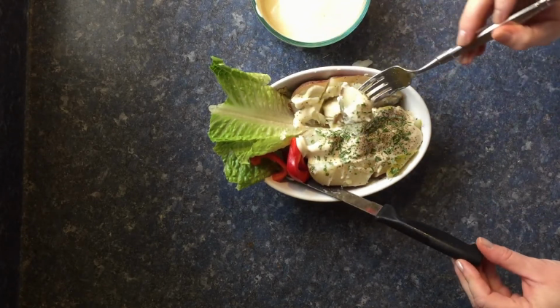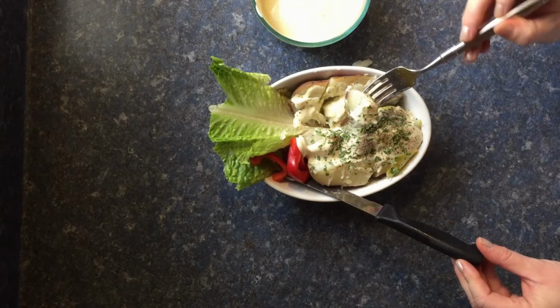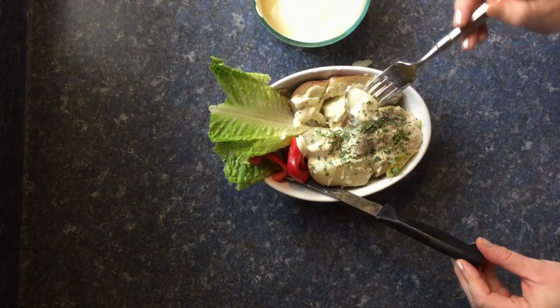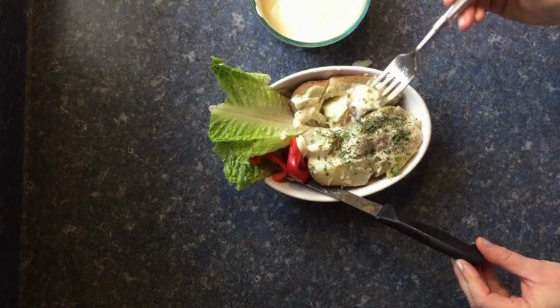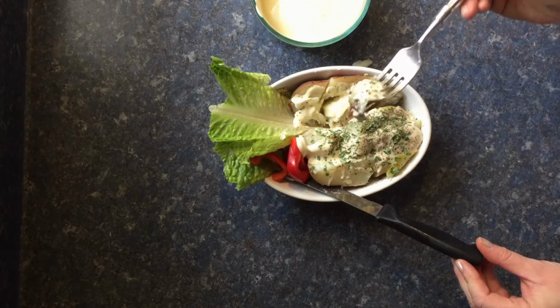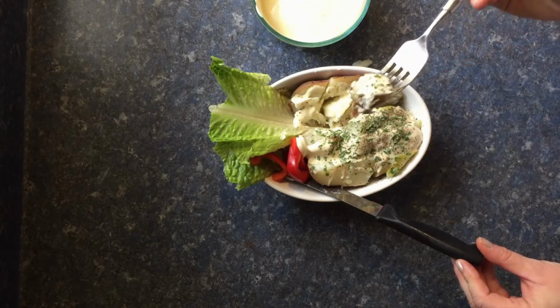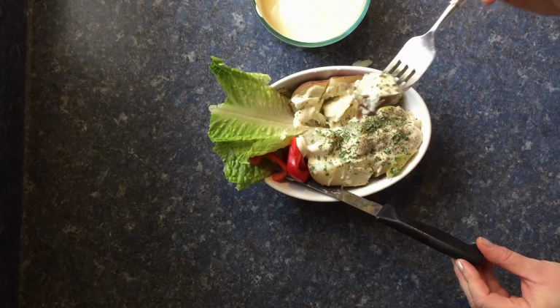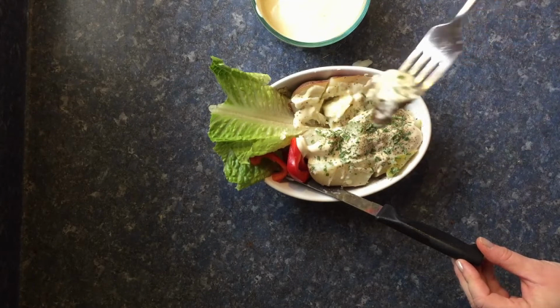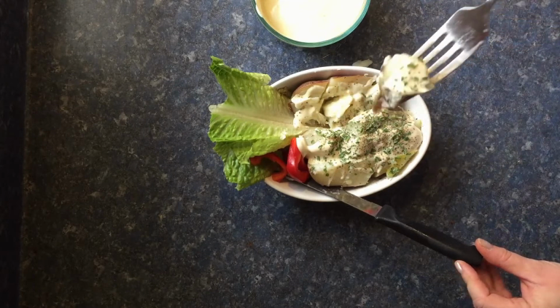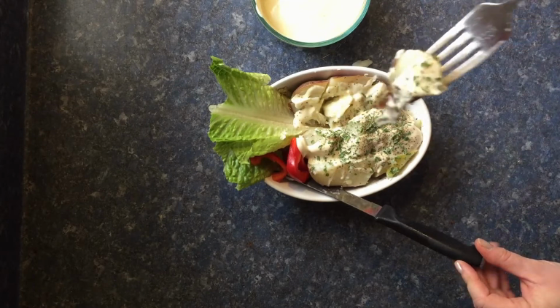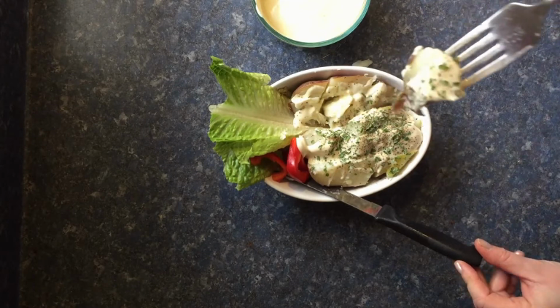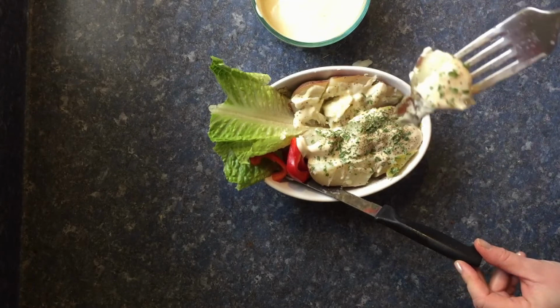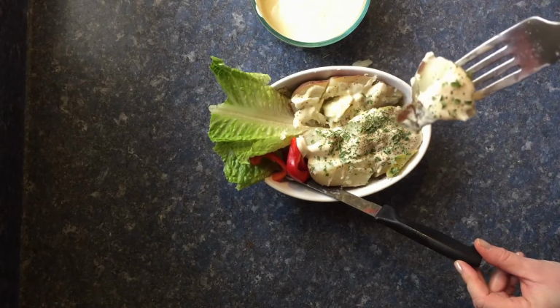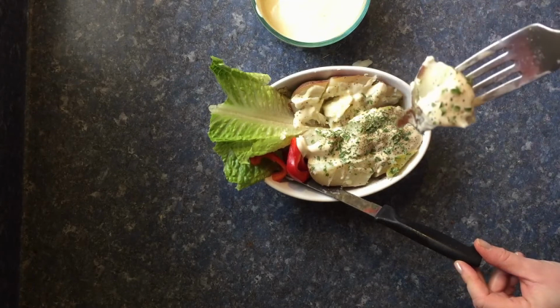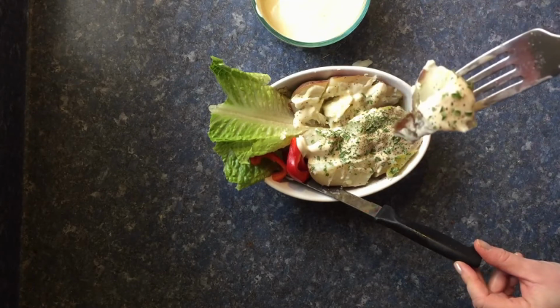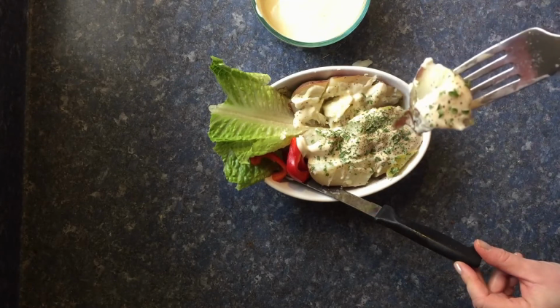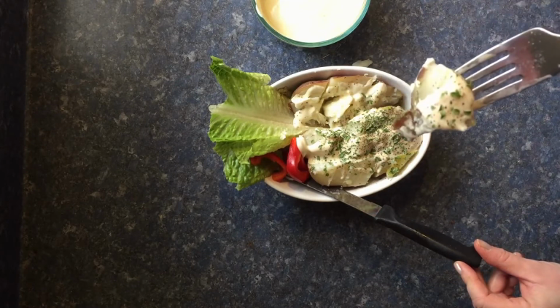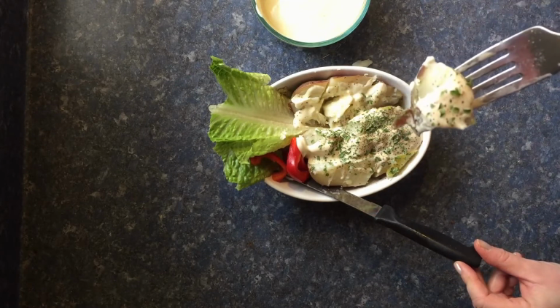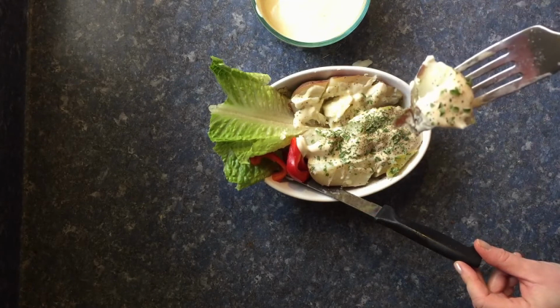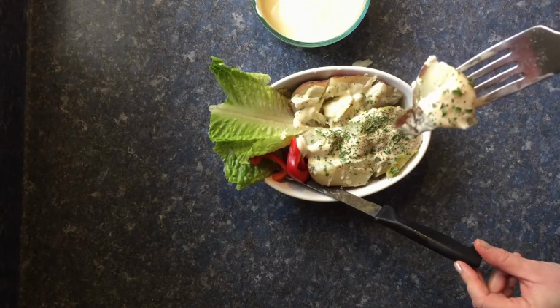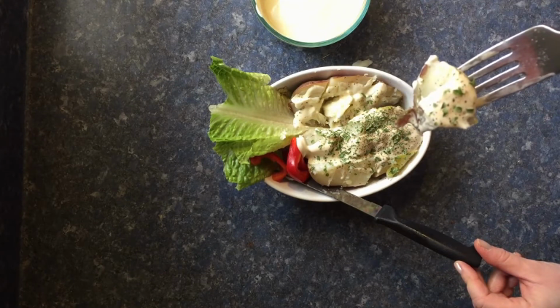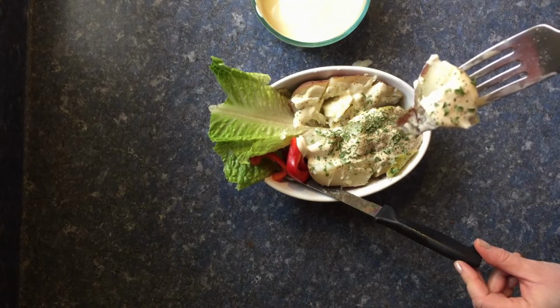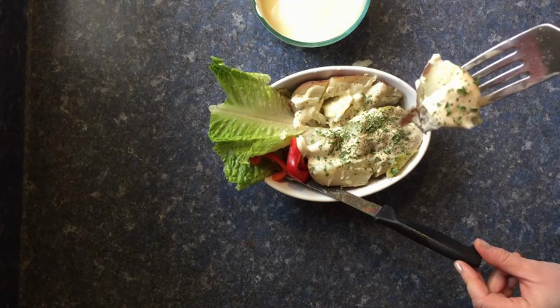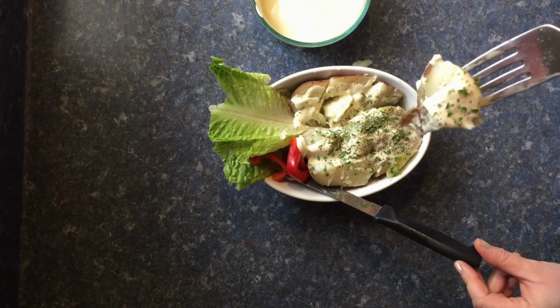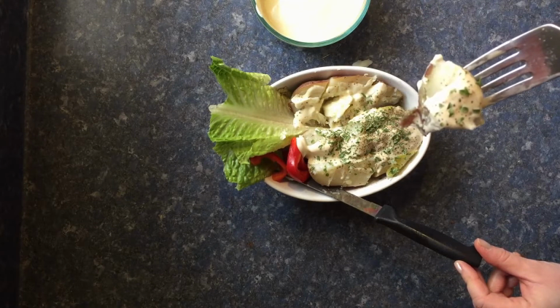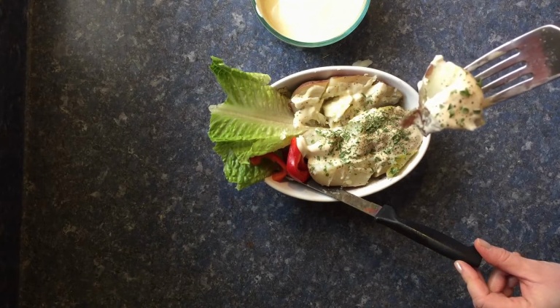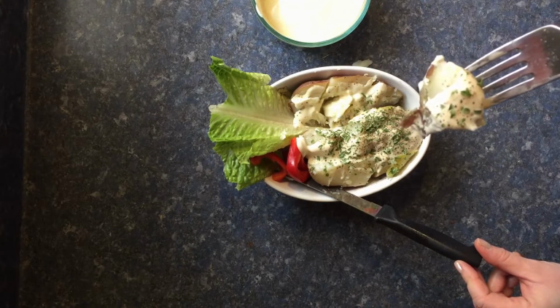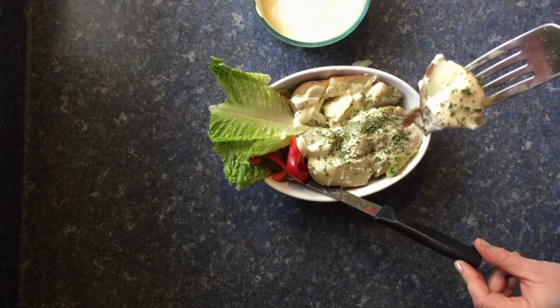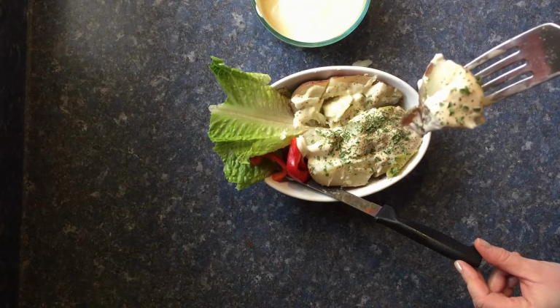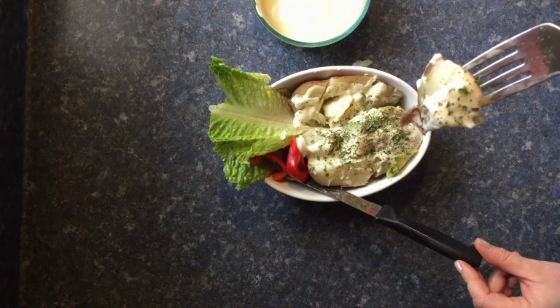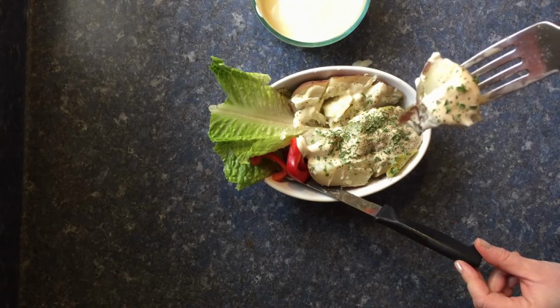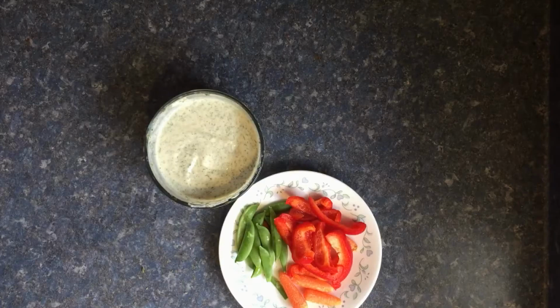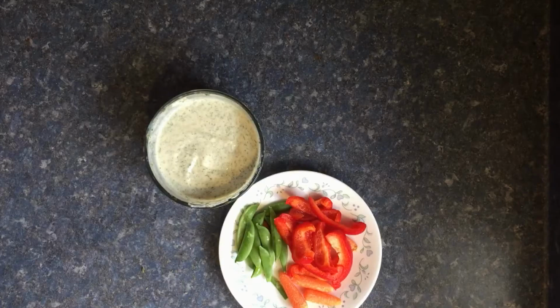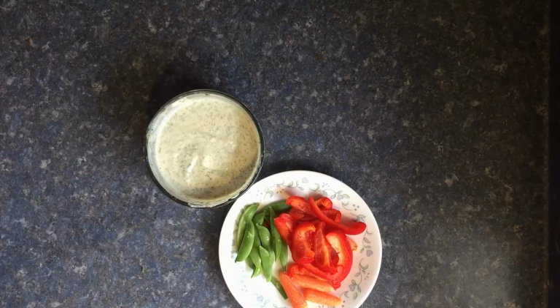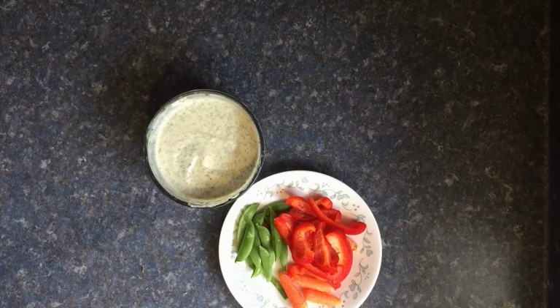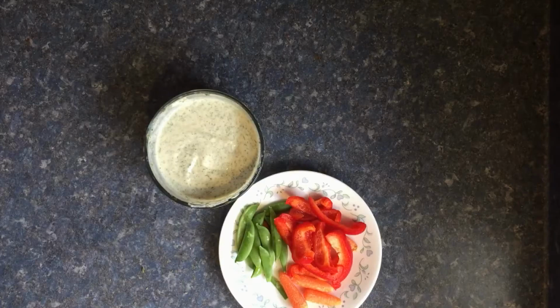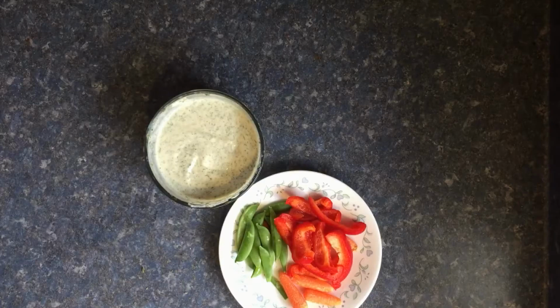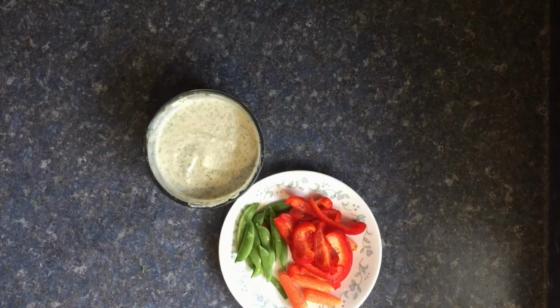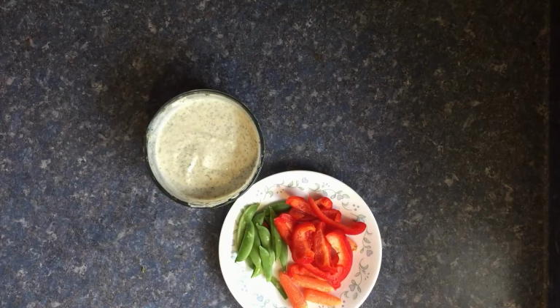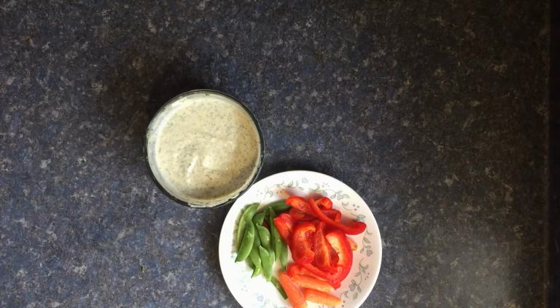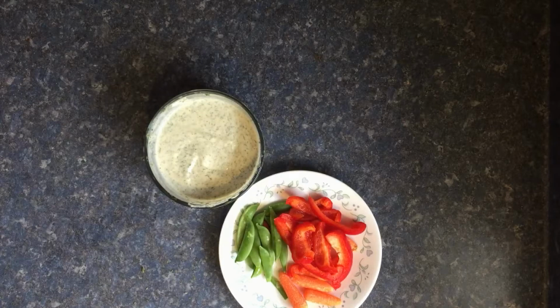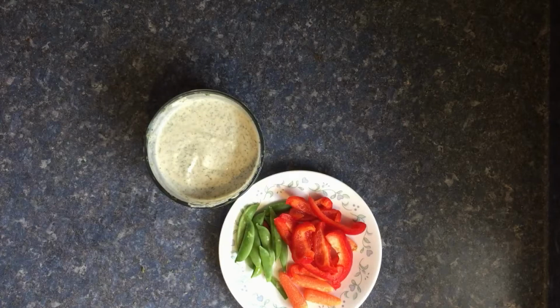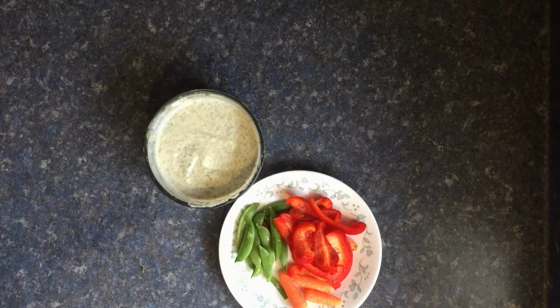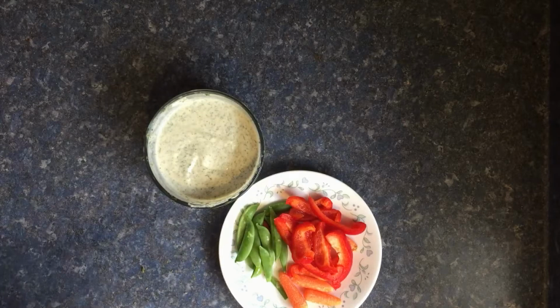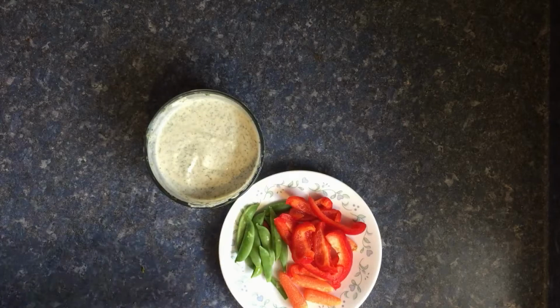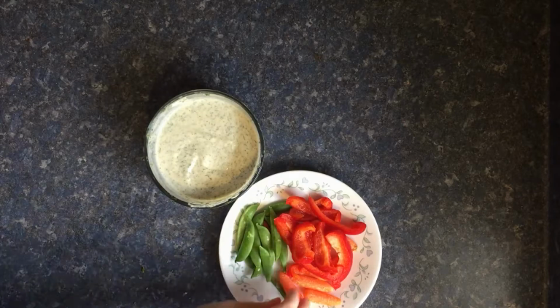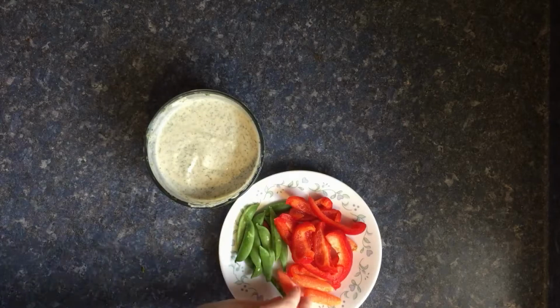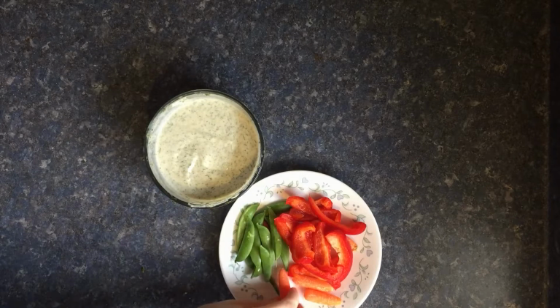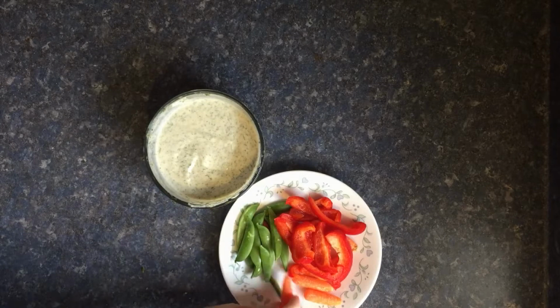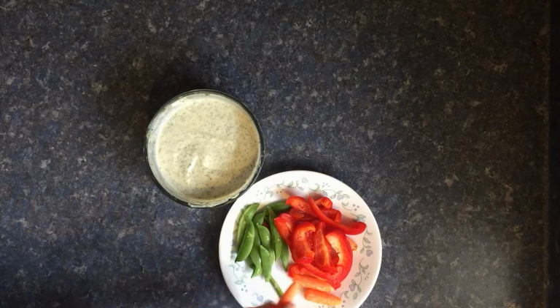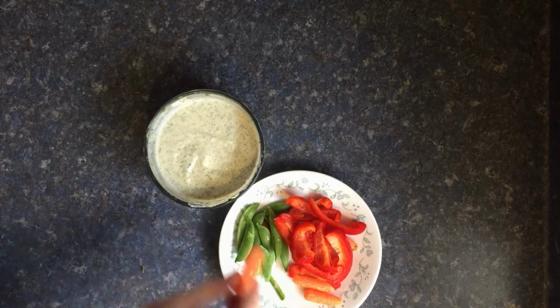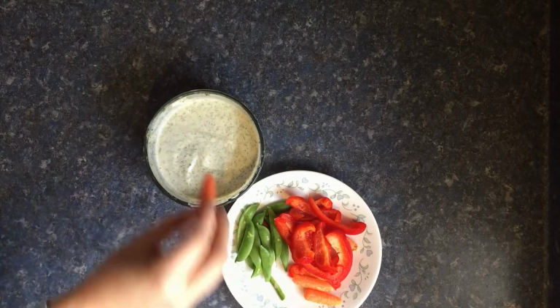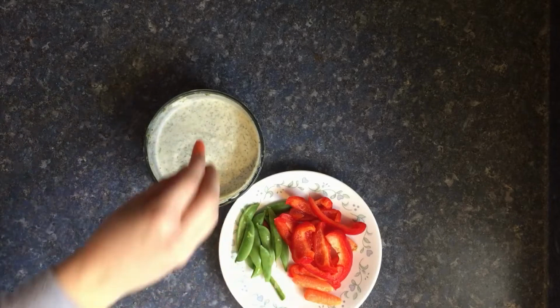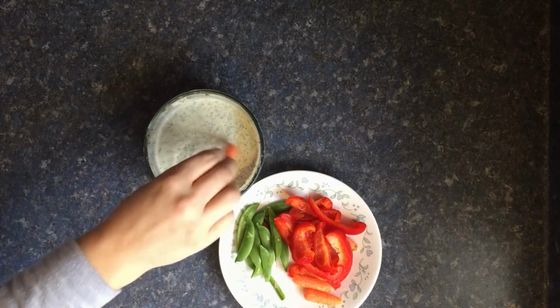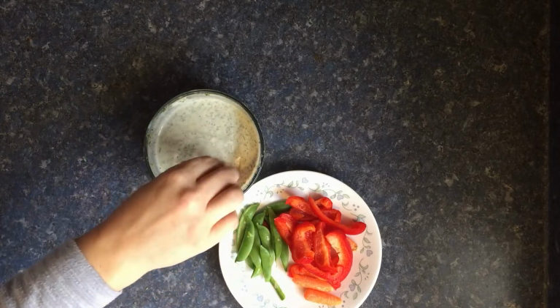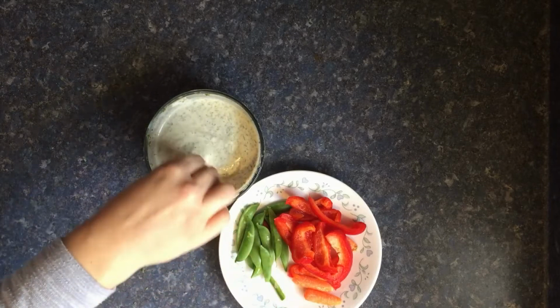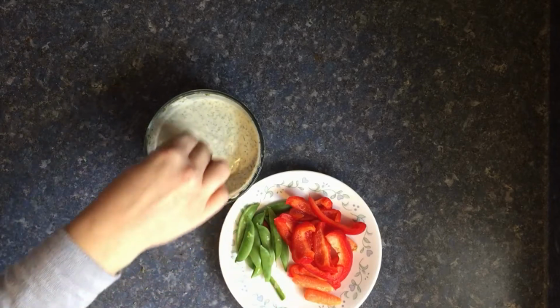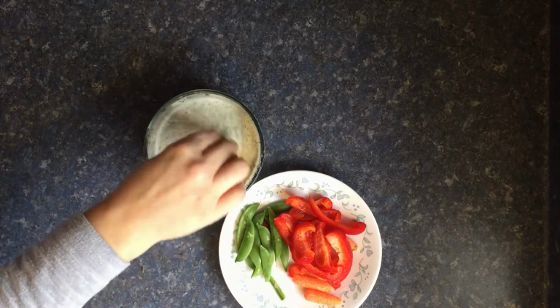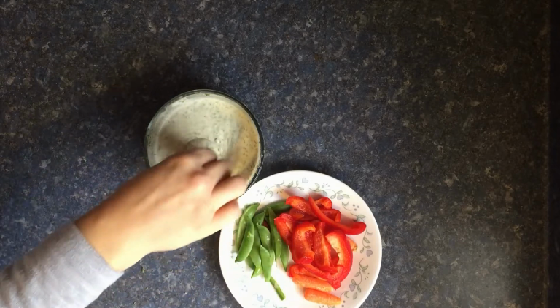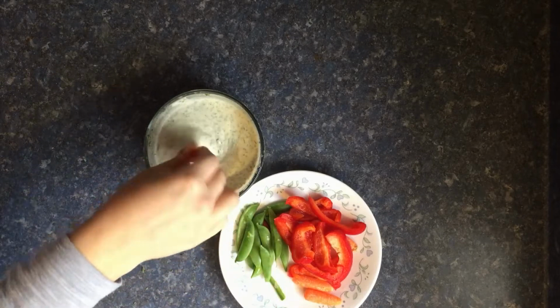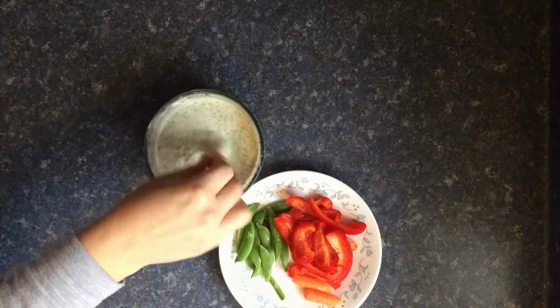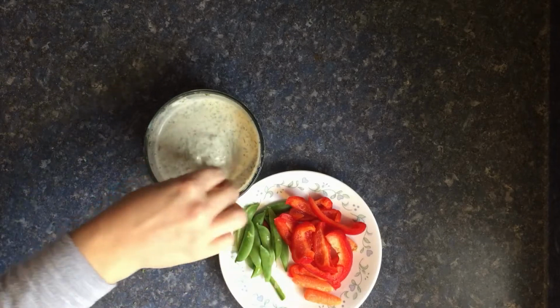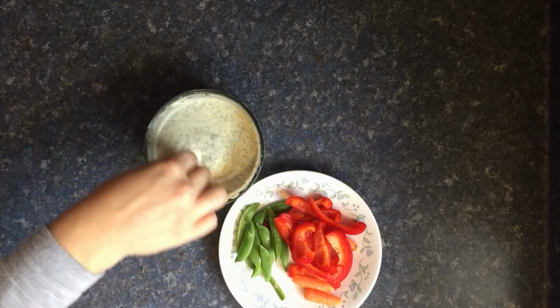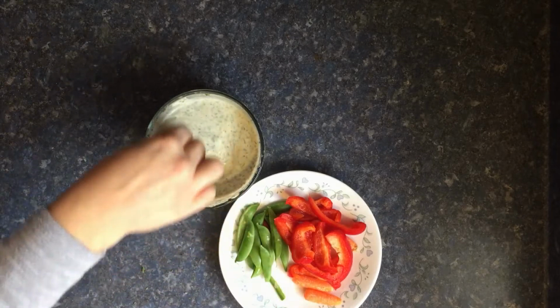We are going to be making a vegan ranch dressing next week, which is super exciting, so be sure to join me here next Friday and I'll show you how to do that.